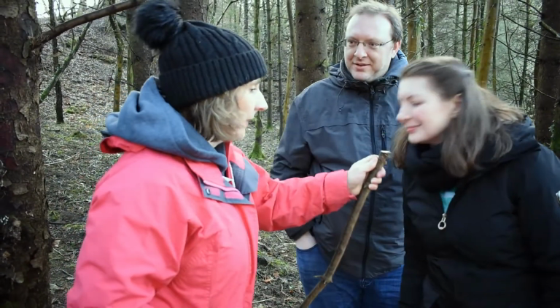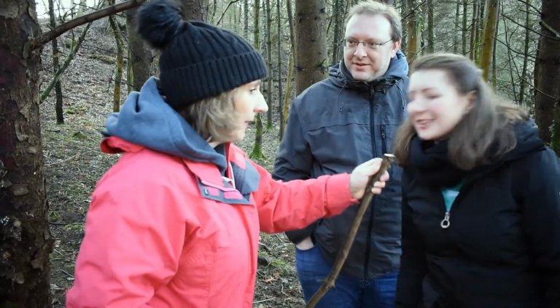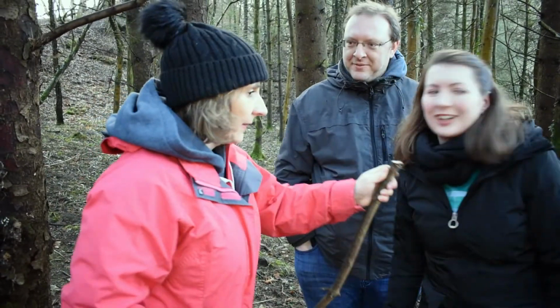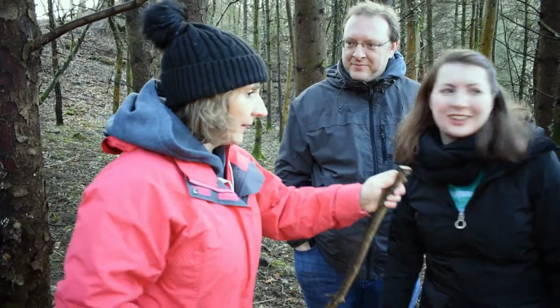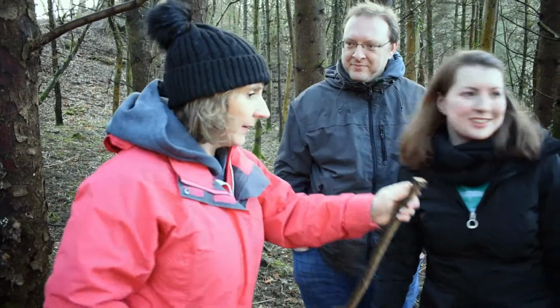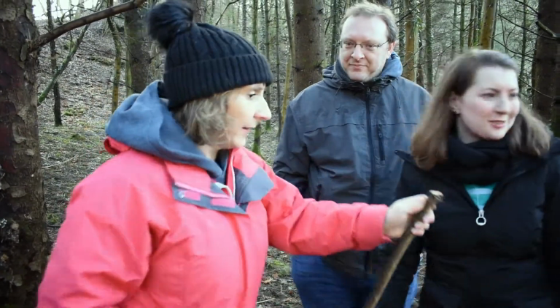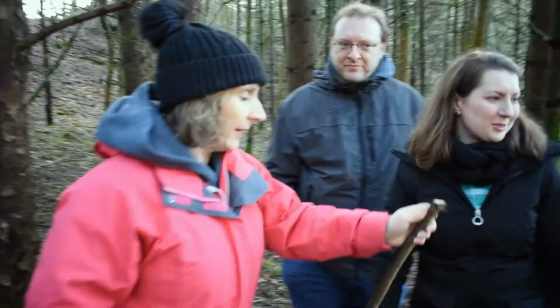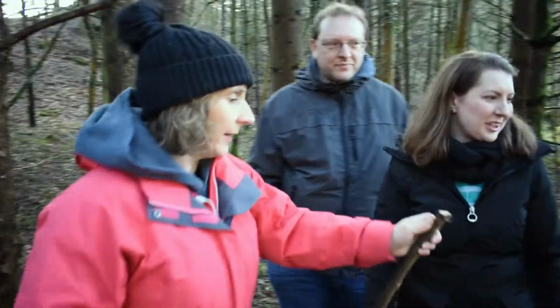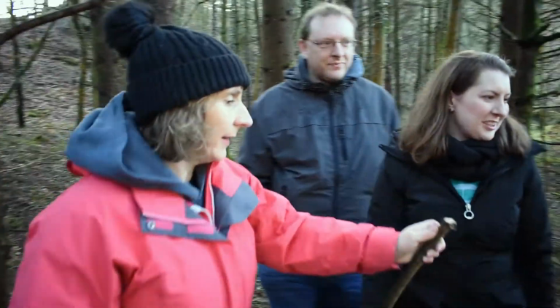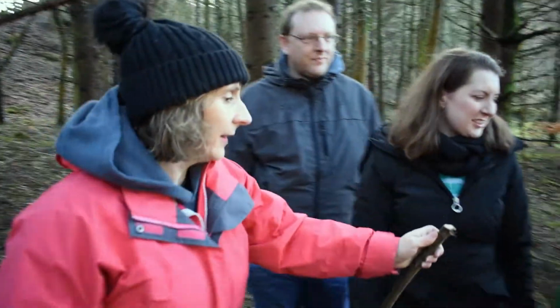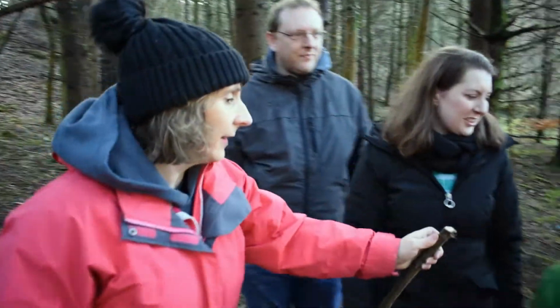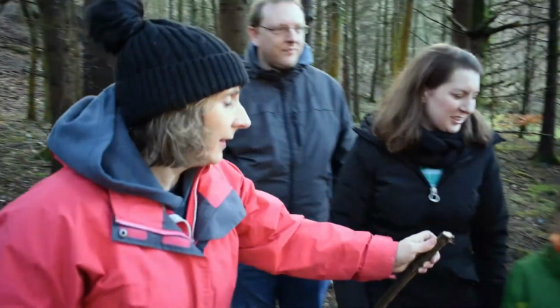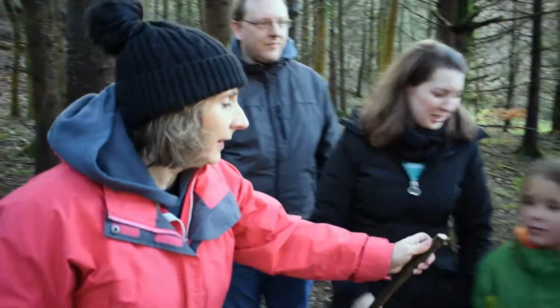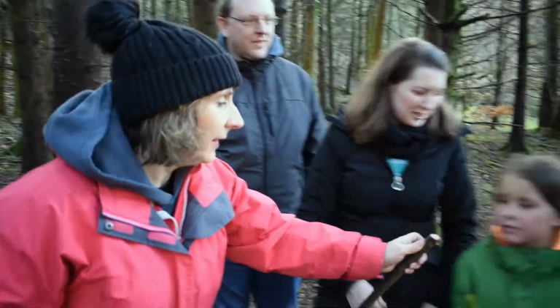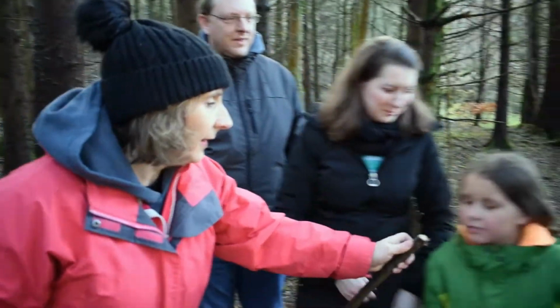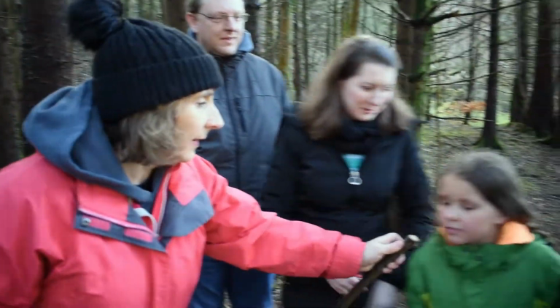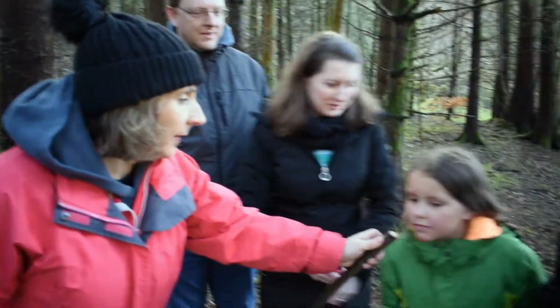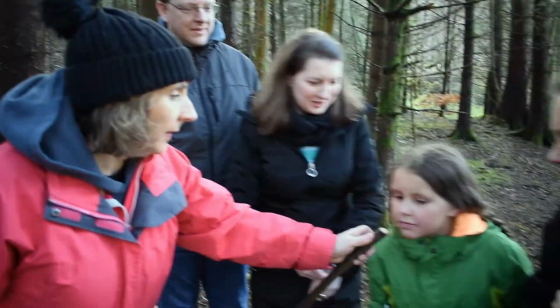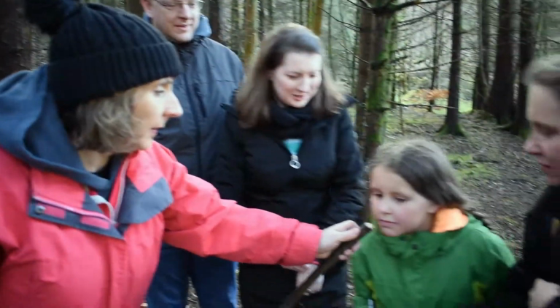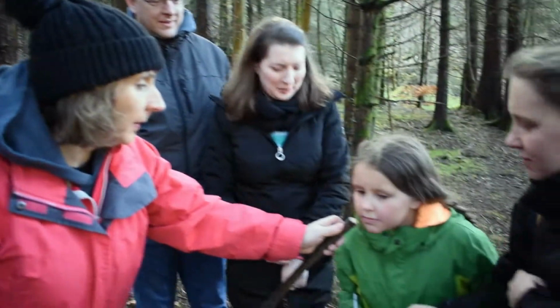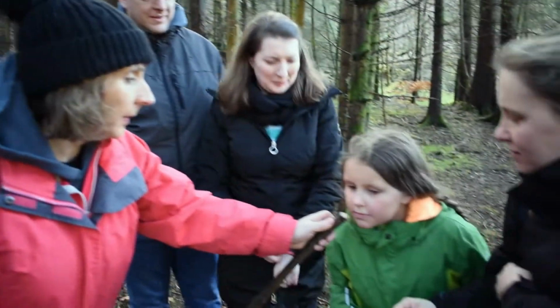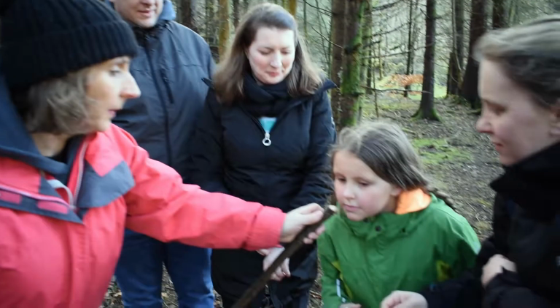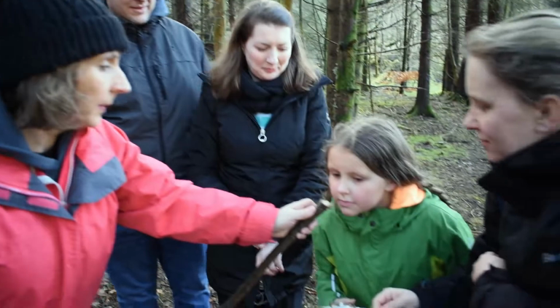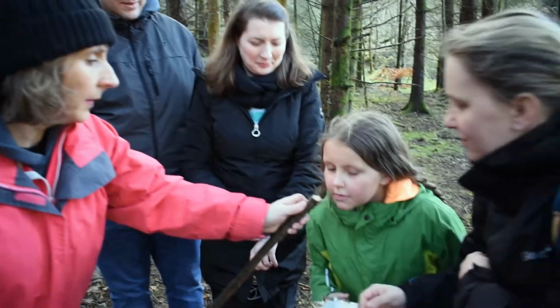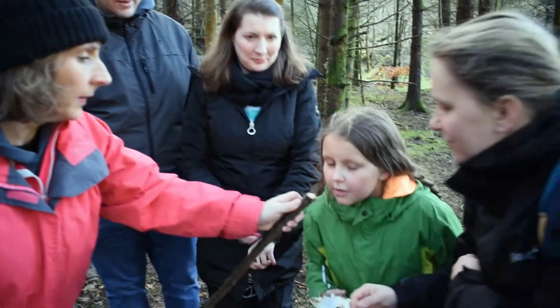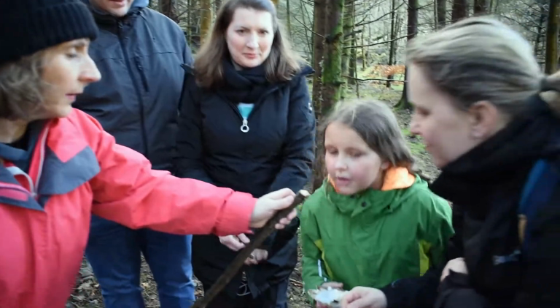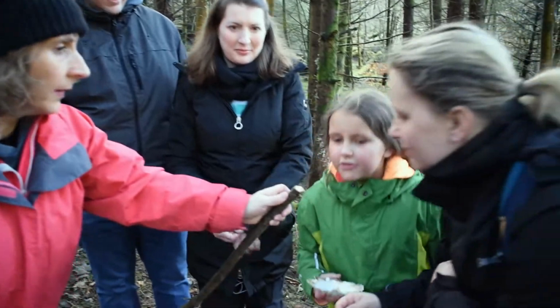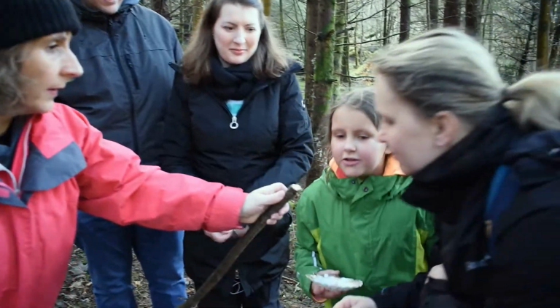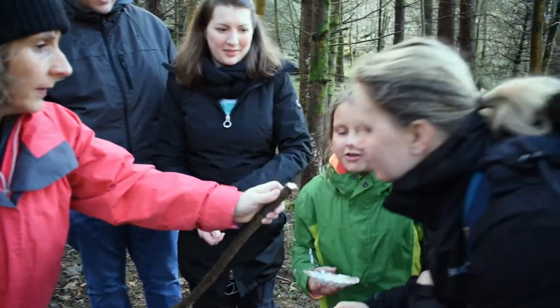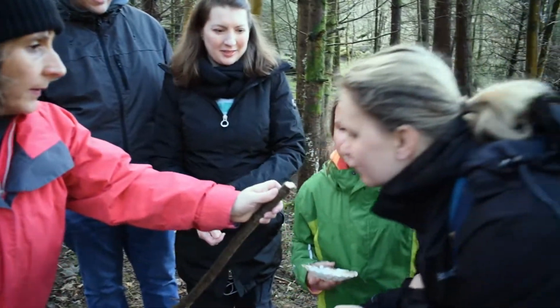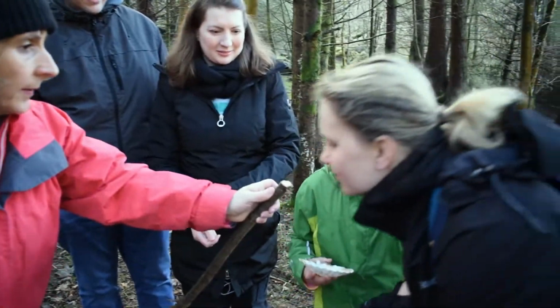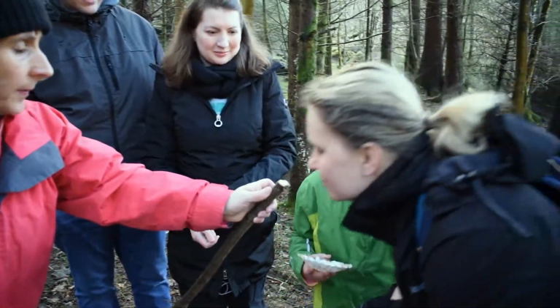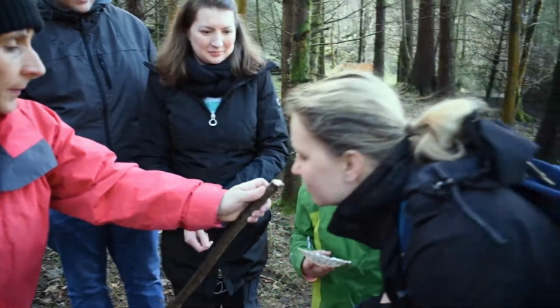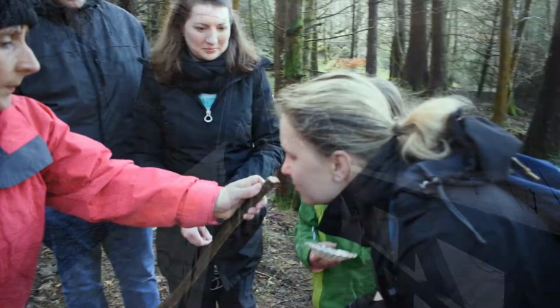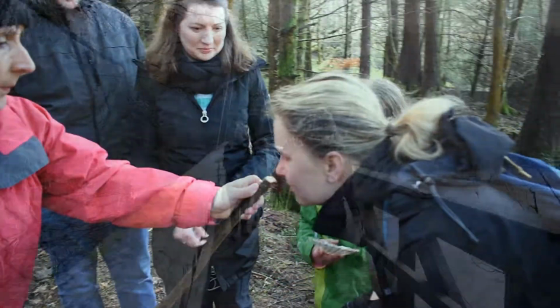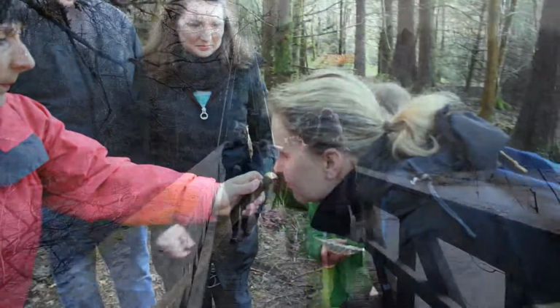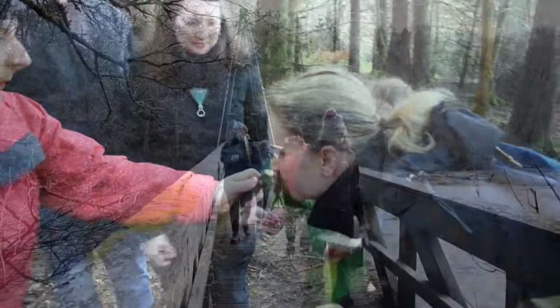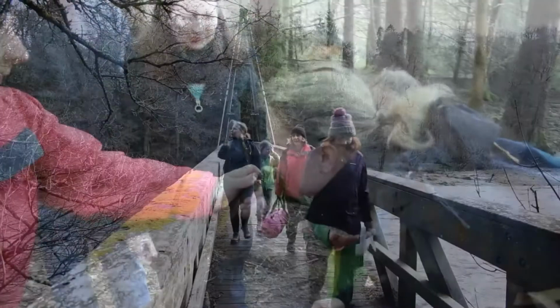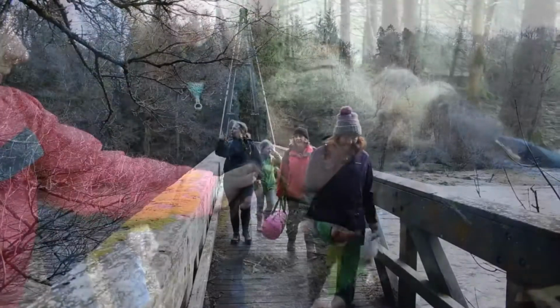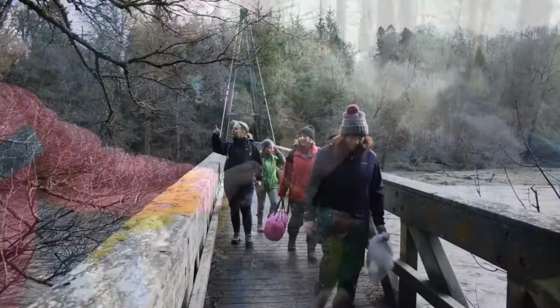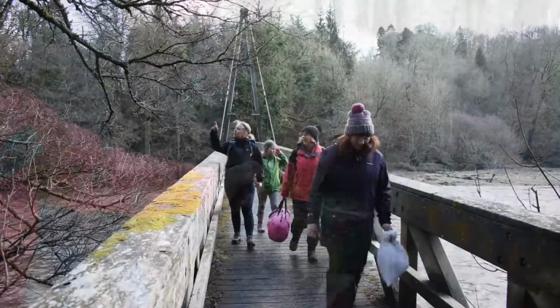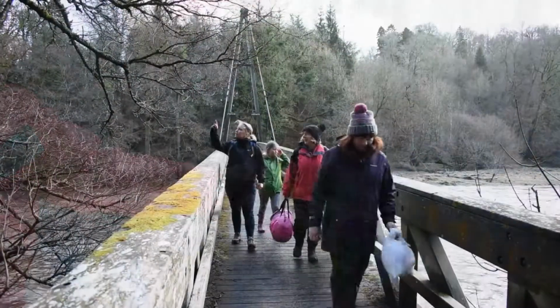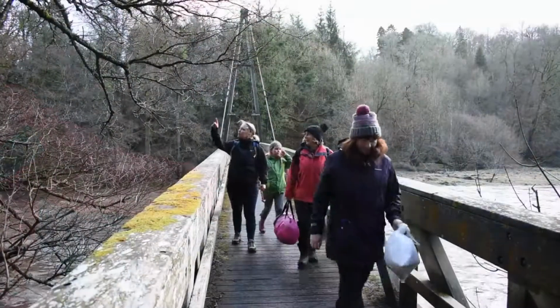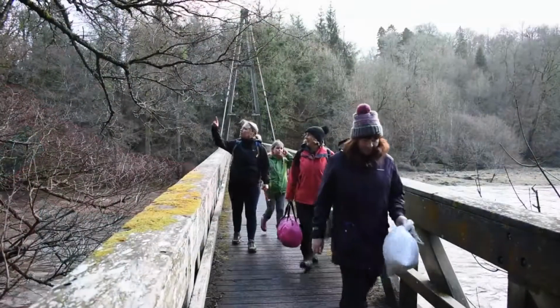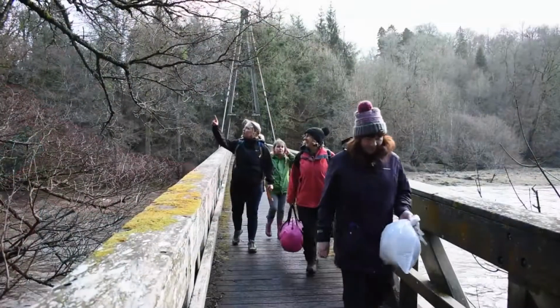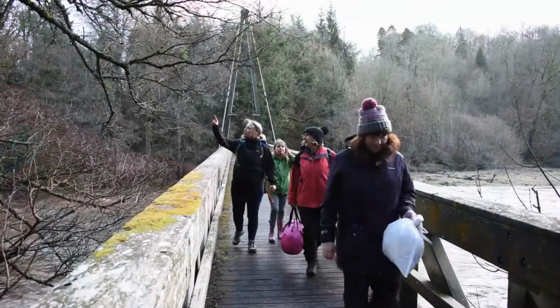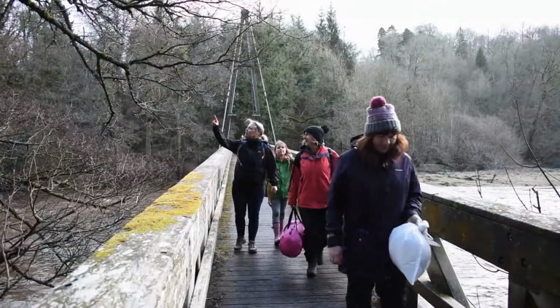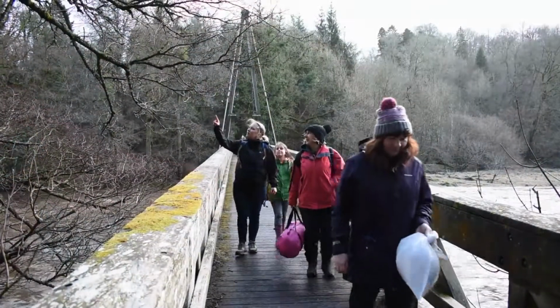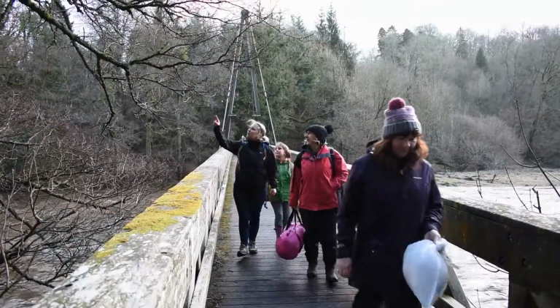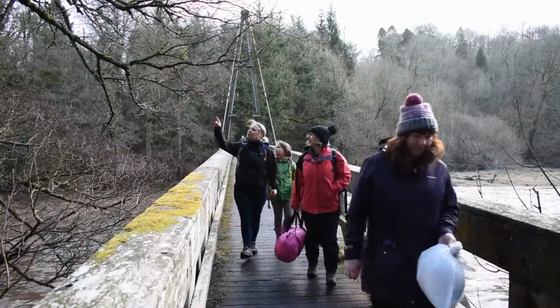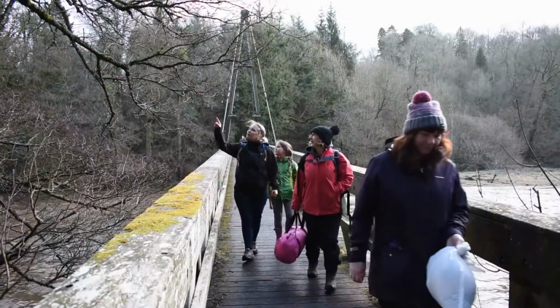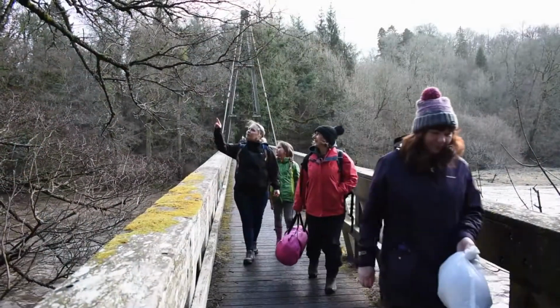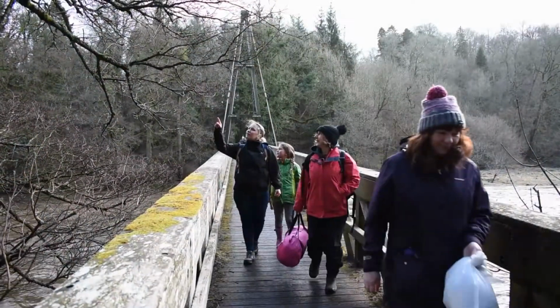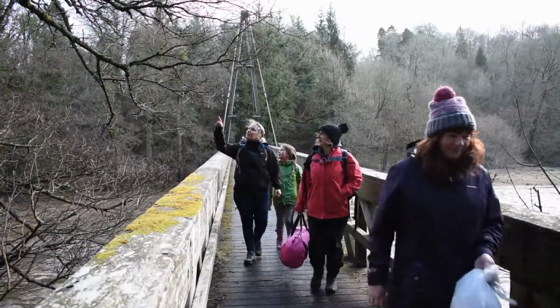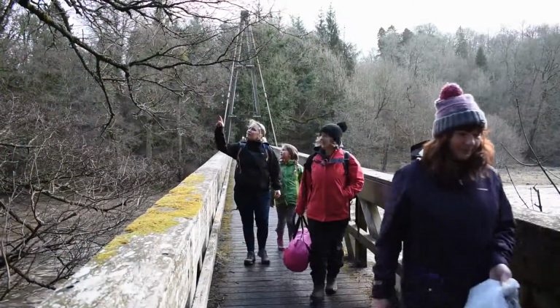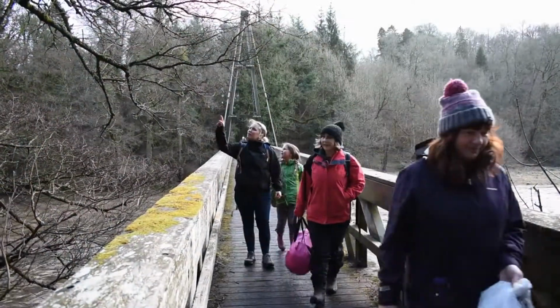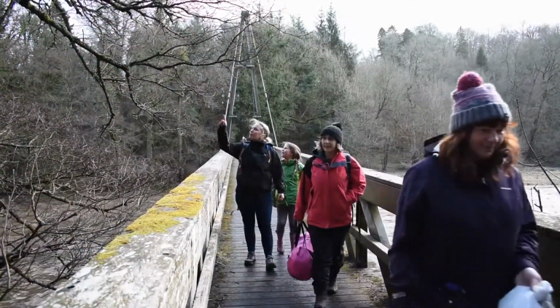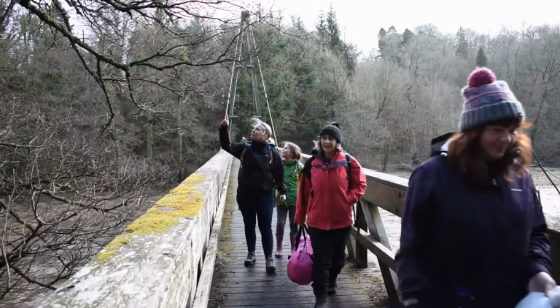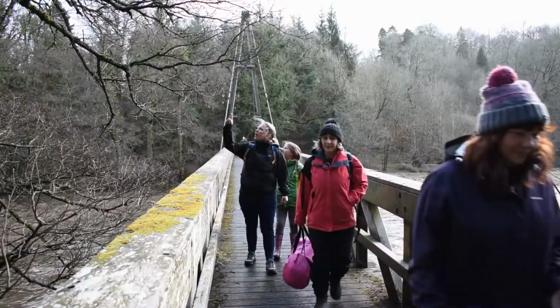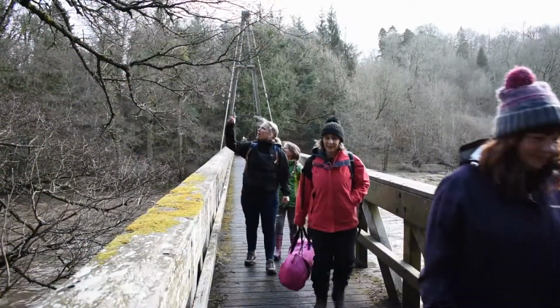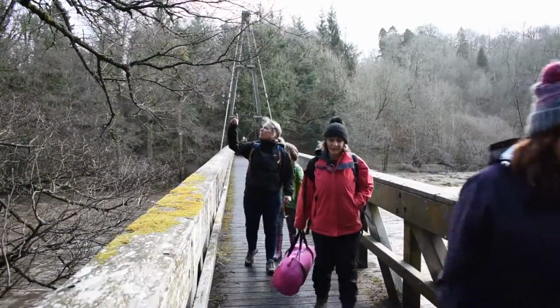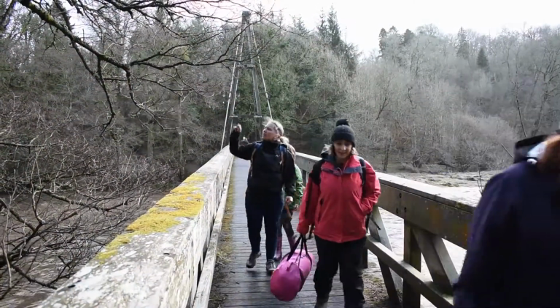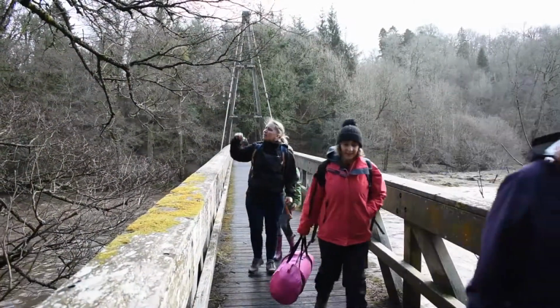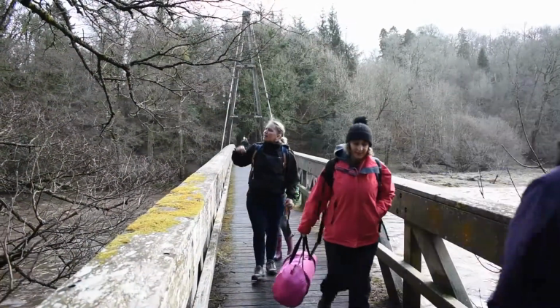Don't forget your cape and your bike so that you can join in with the superheroes bike ride on these days.